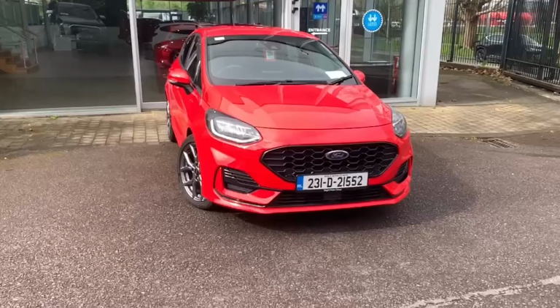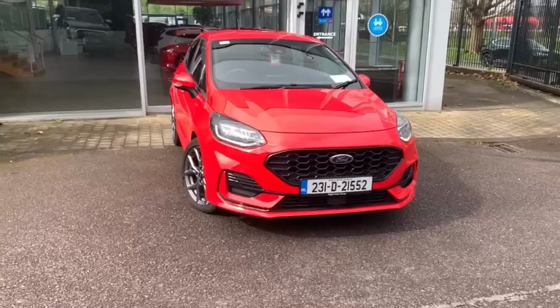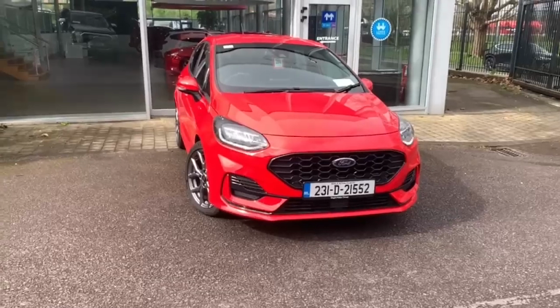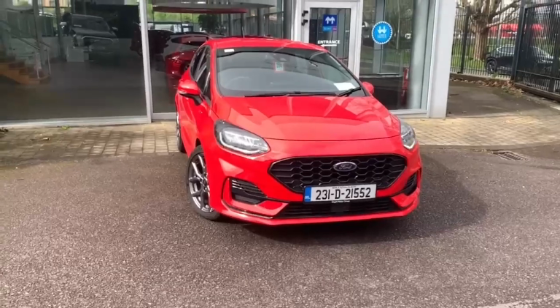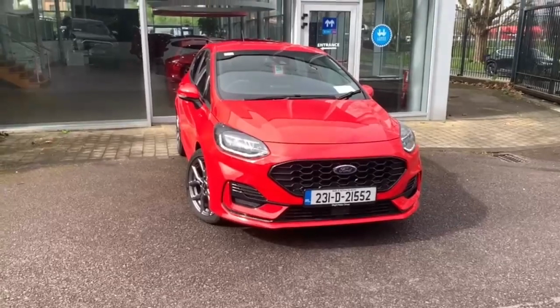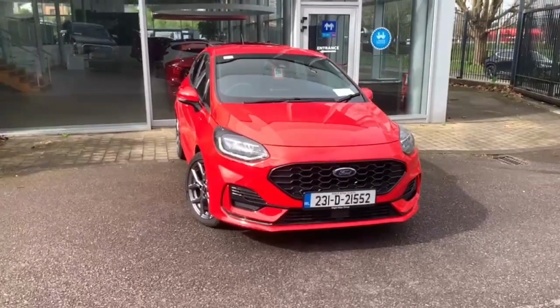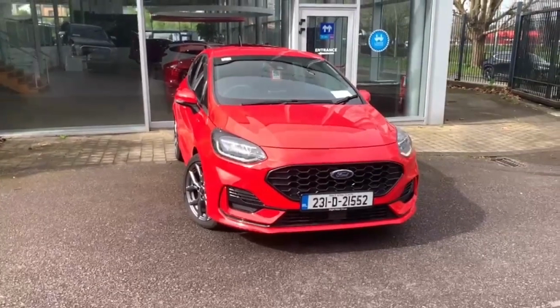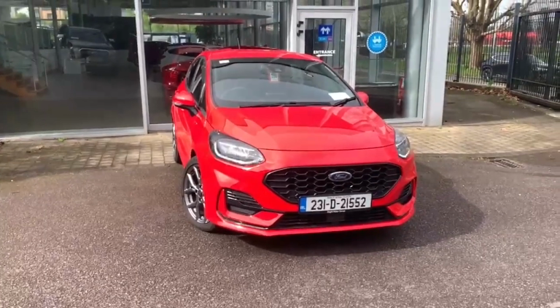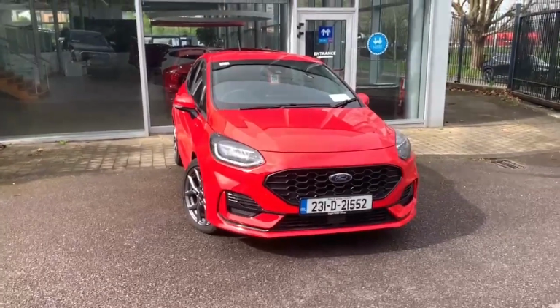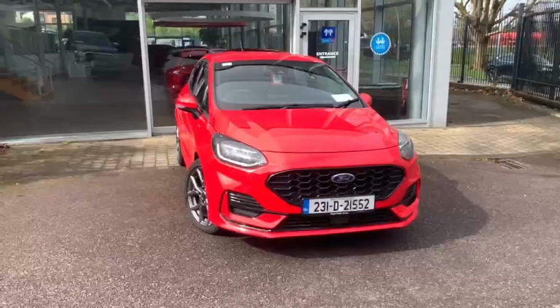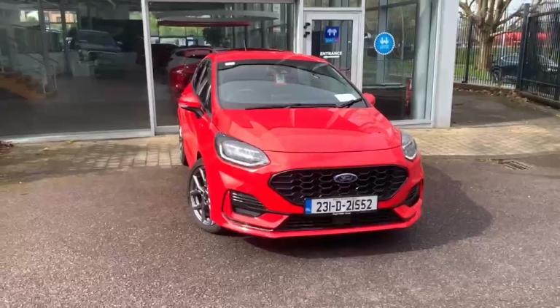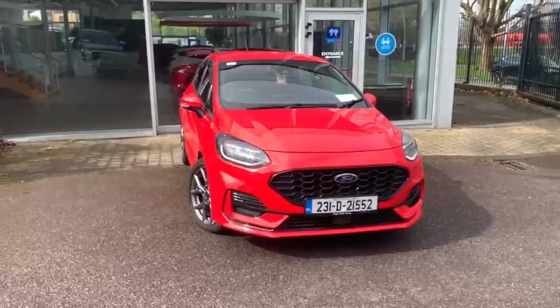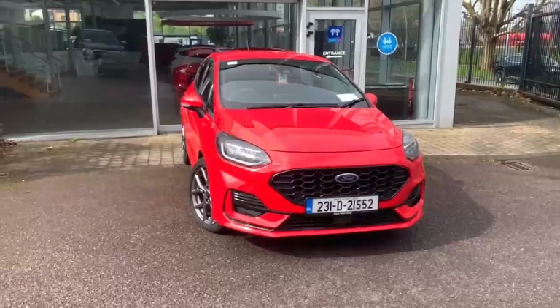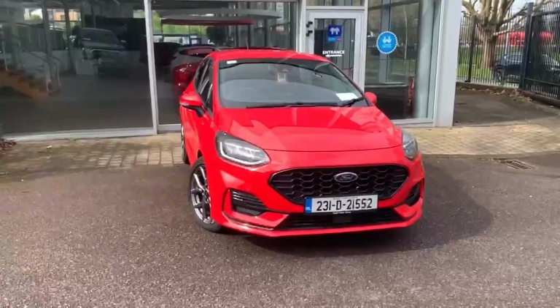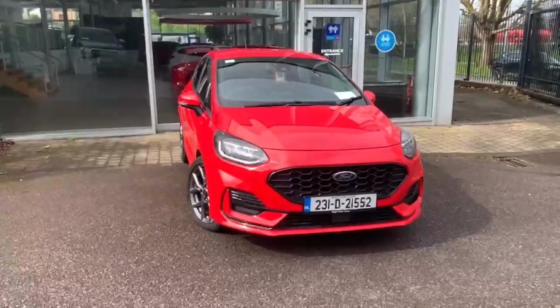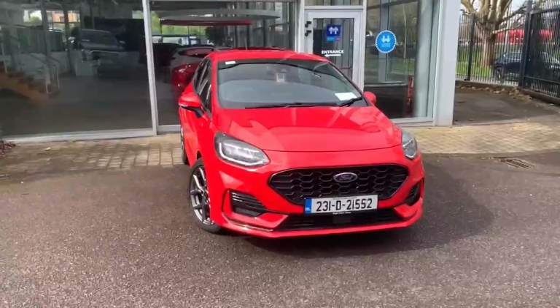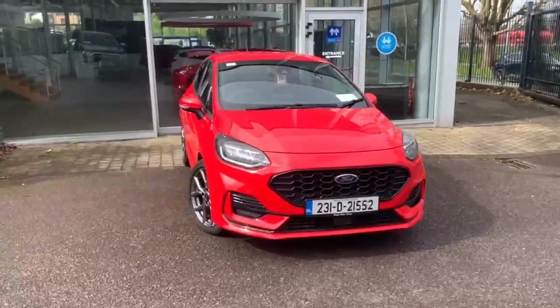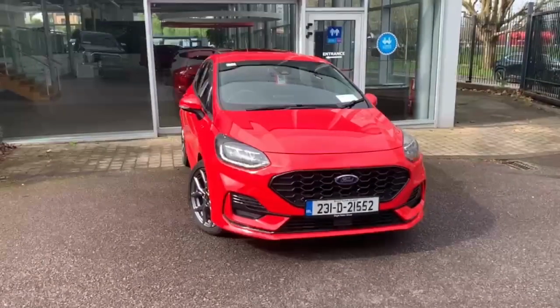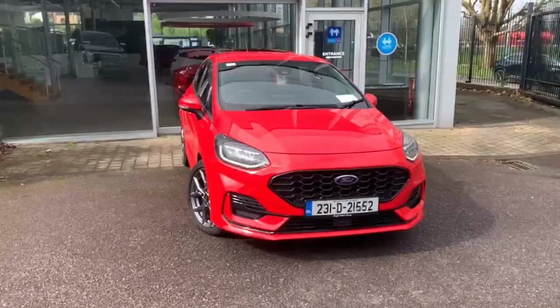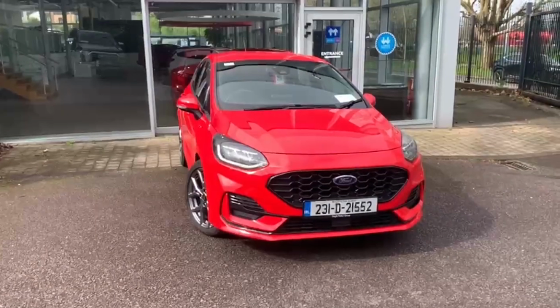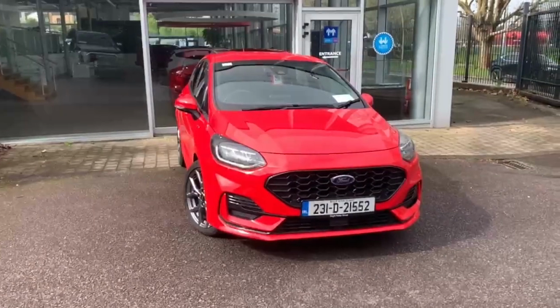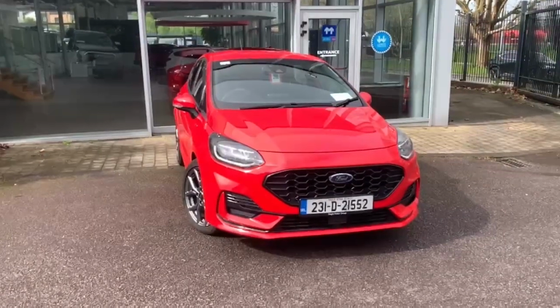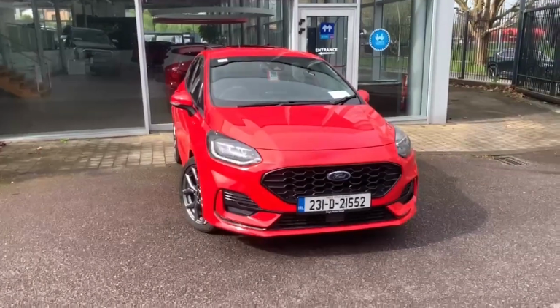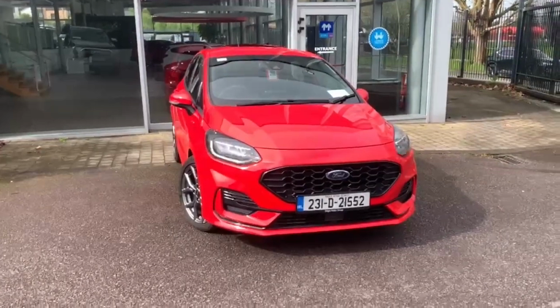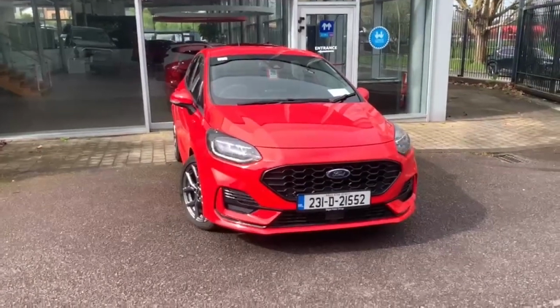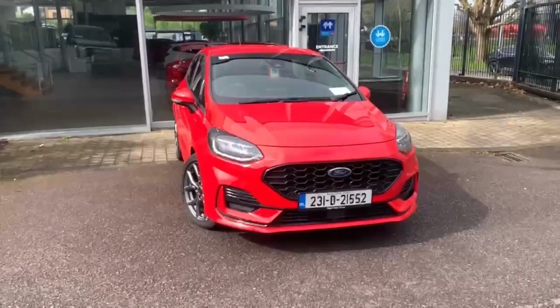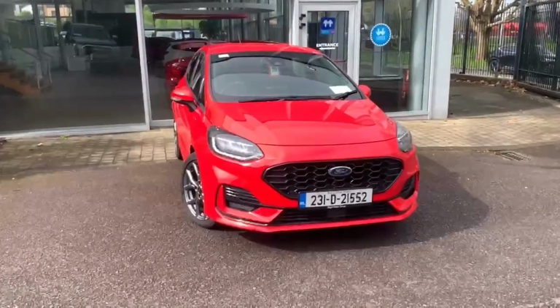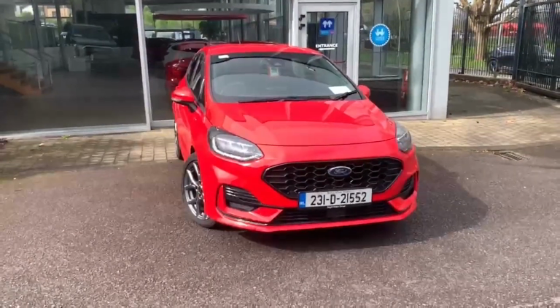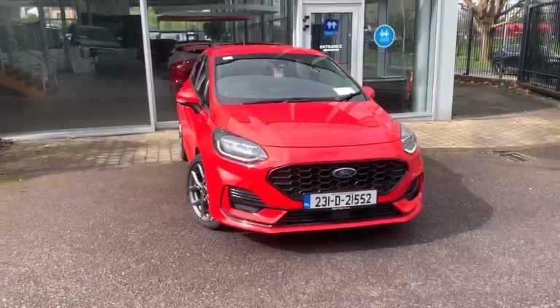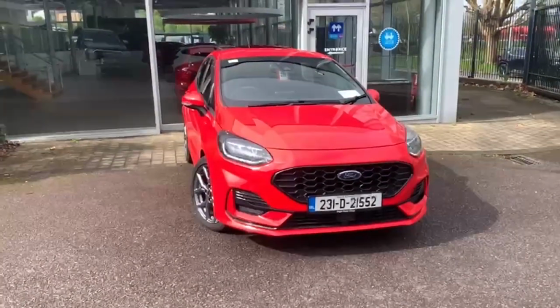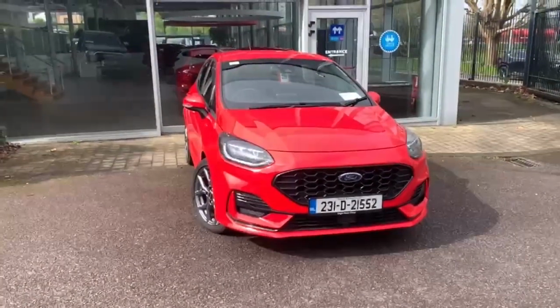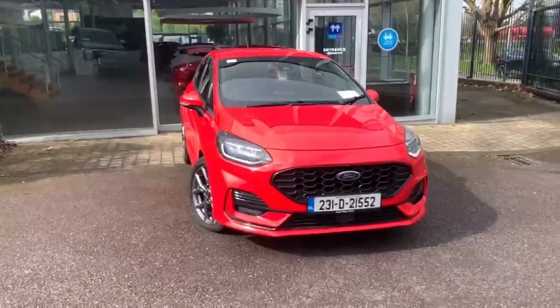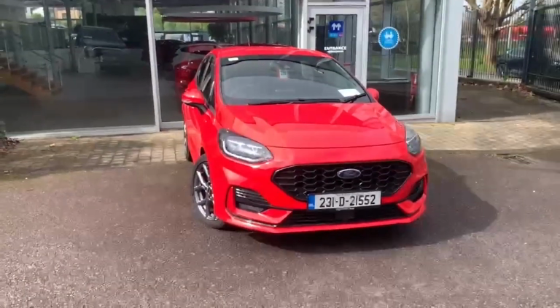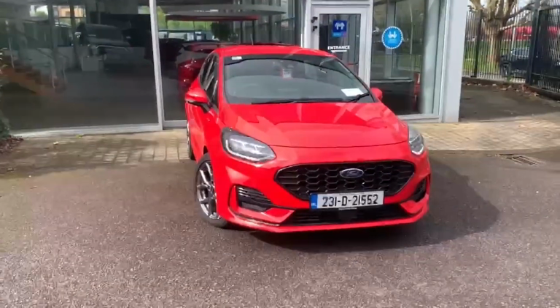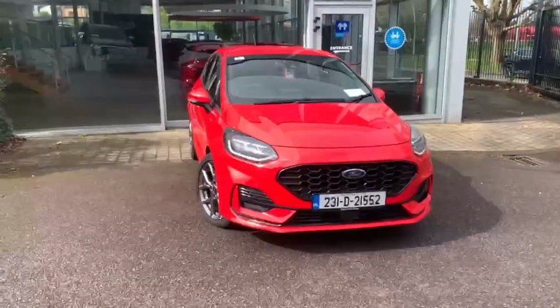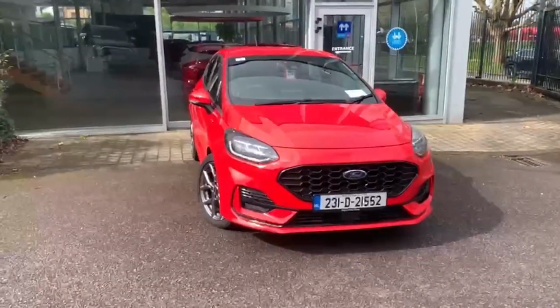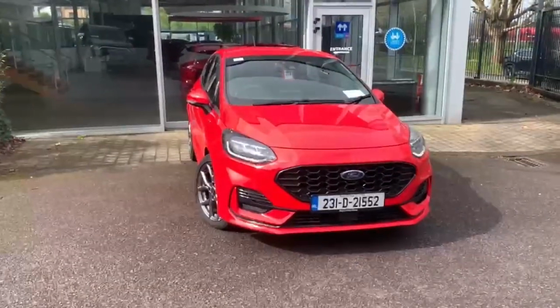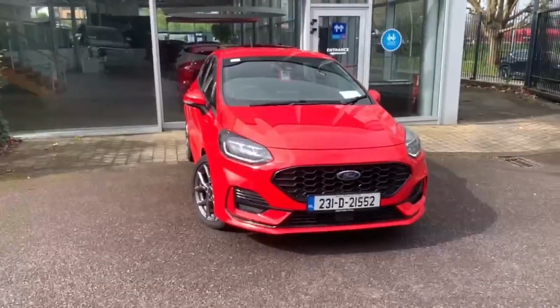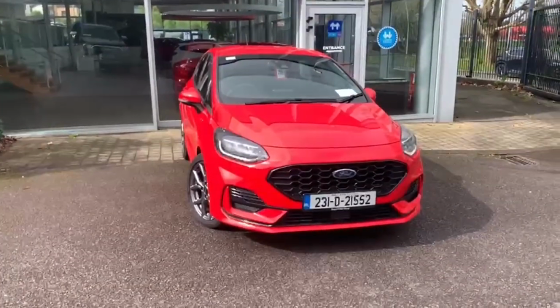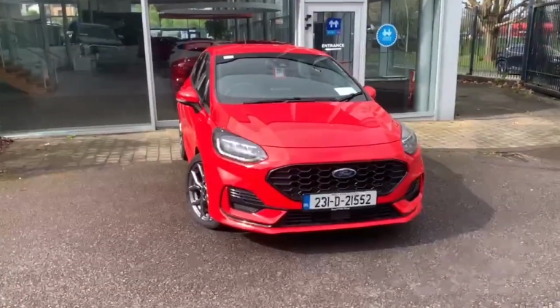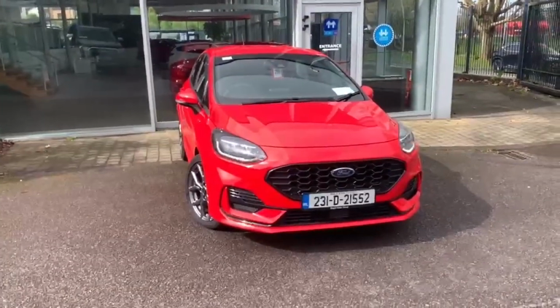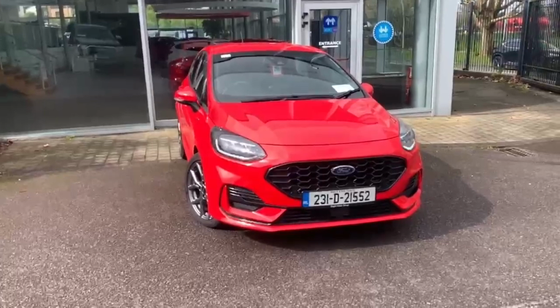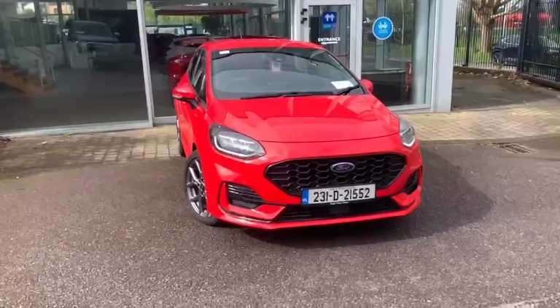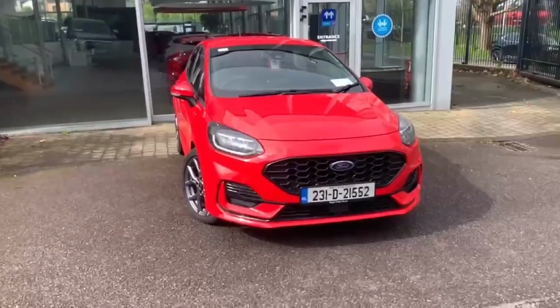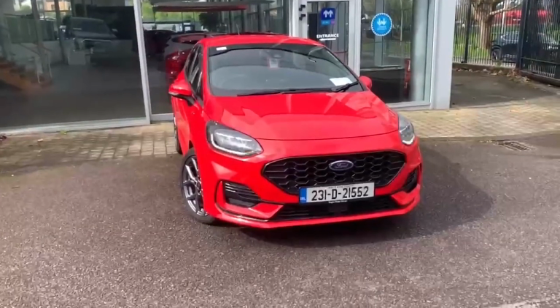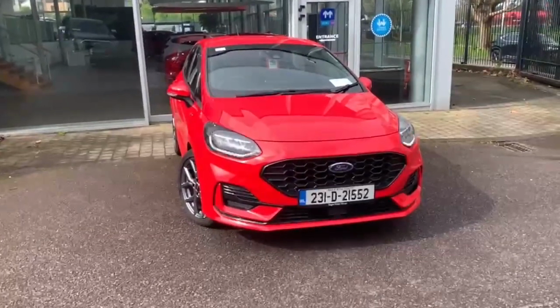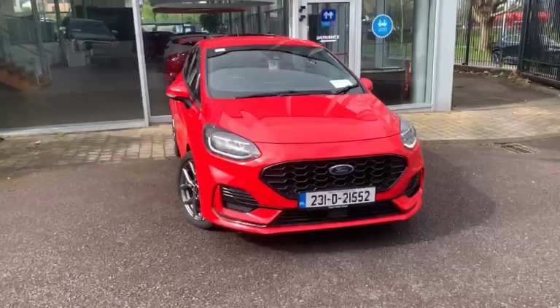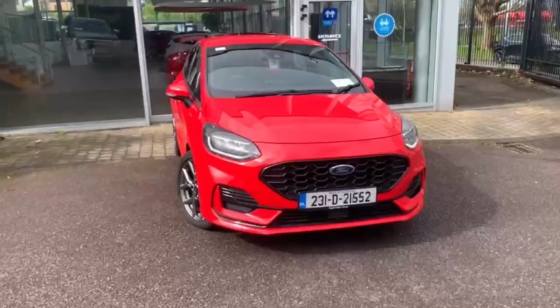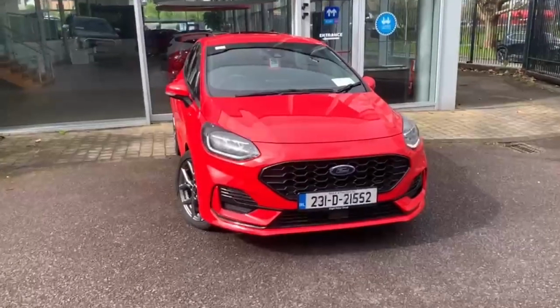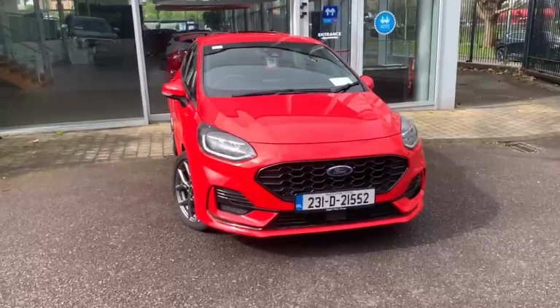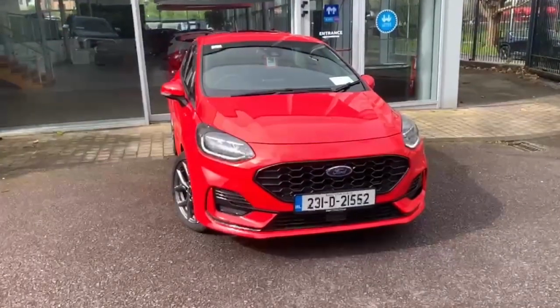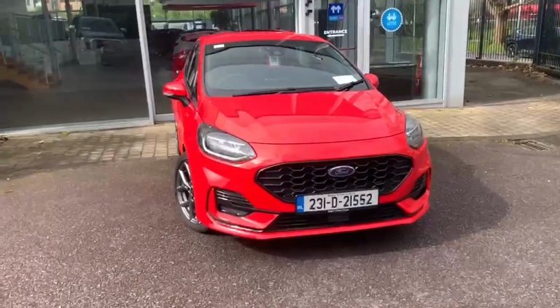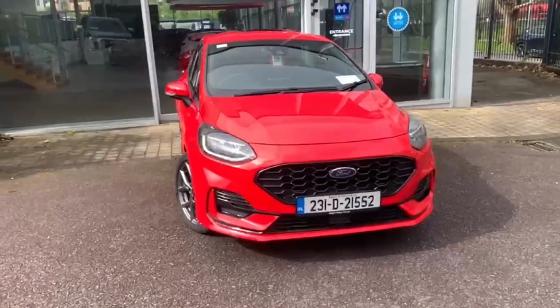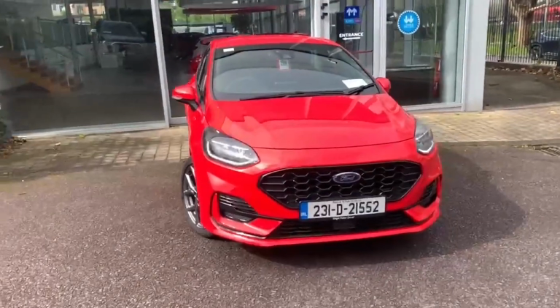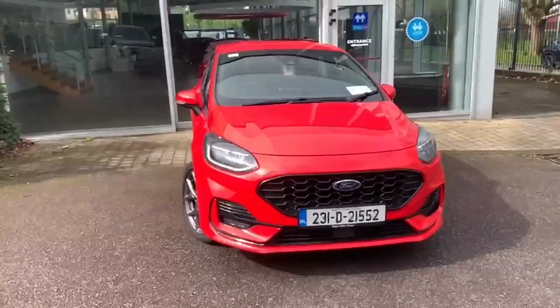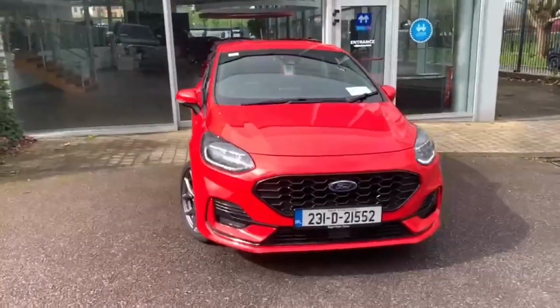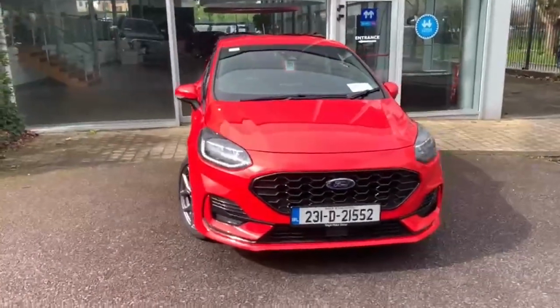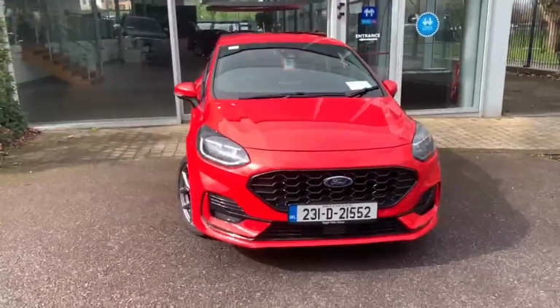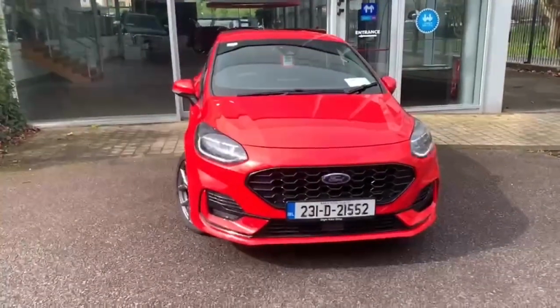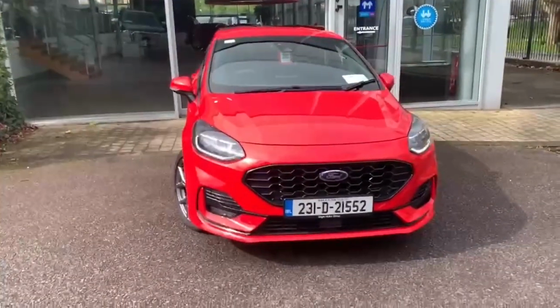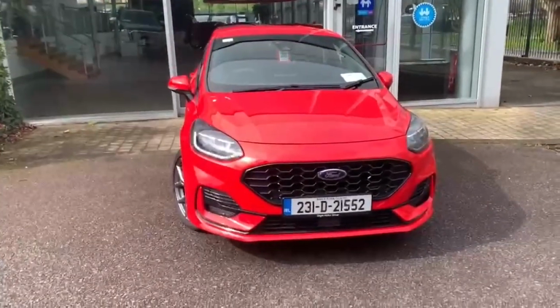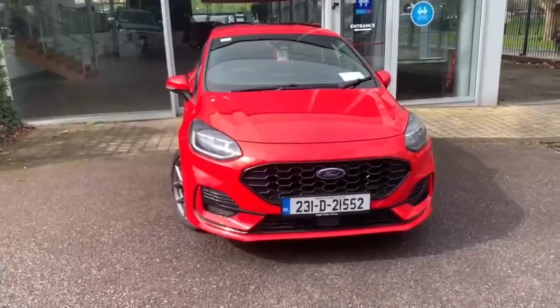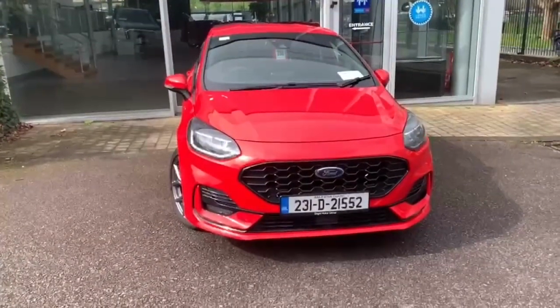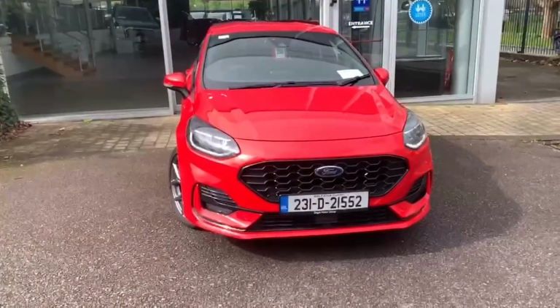Hiya, Neil here from Joe Duff Ford Corp, representing this gorgeous Race Red Fiesta ST-Line.